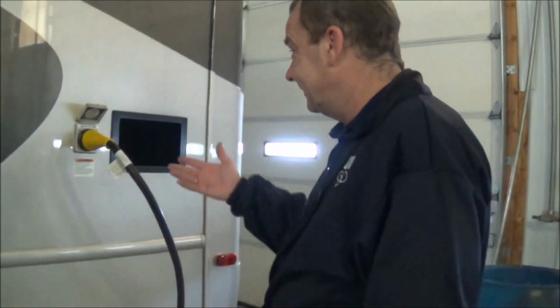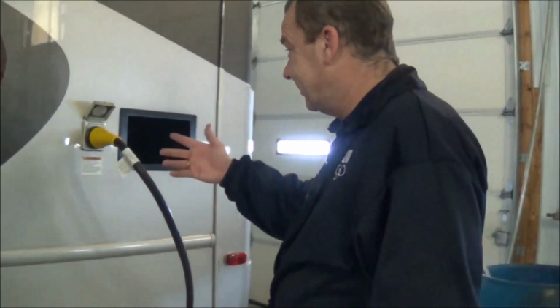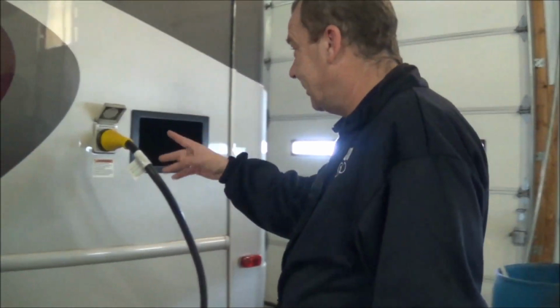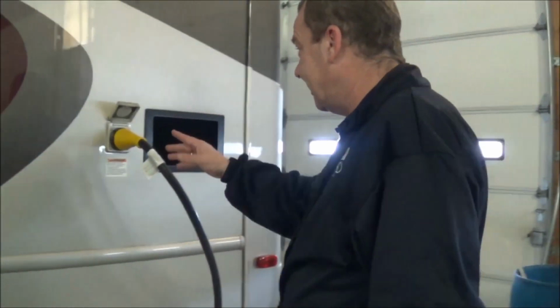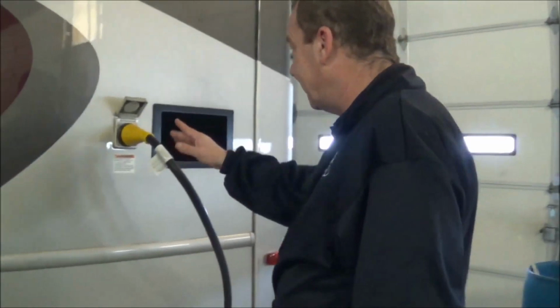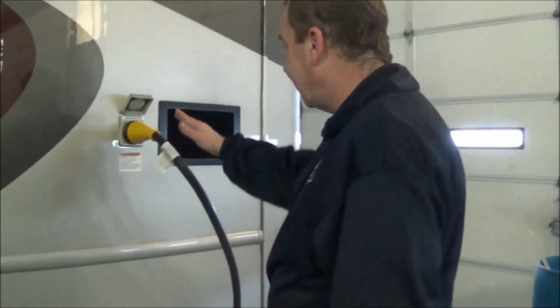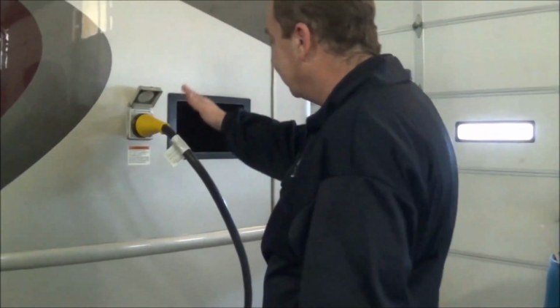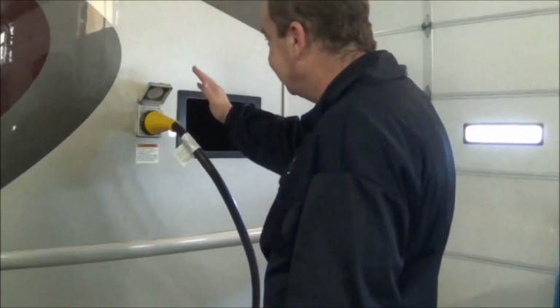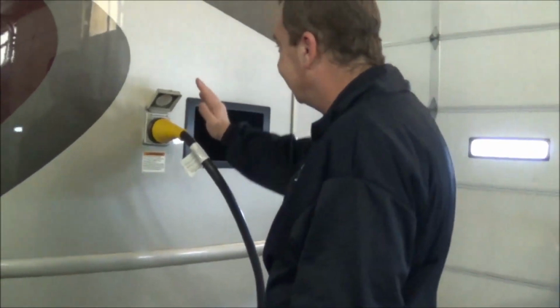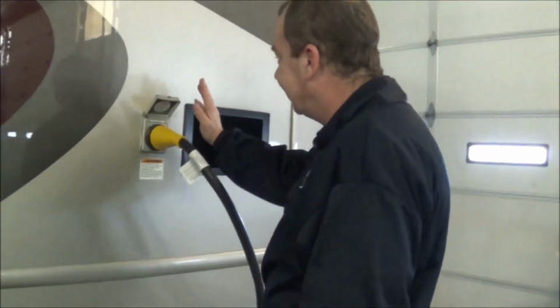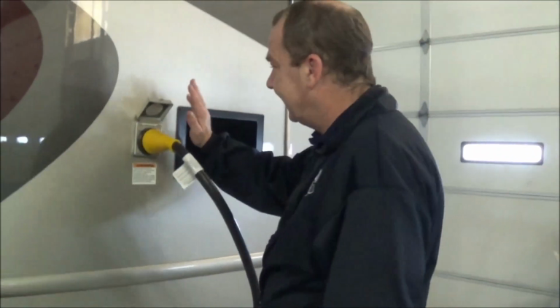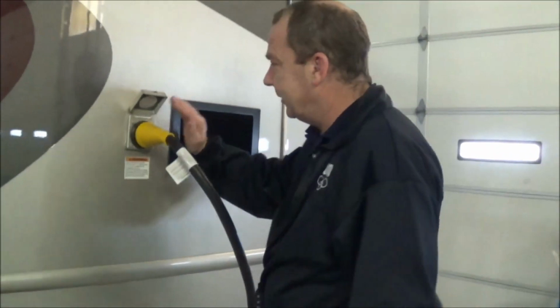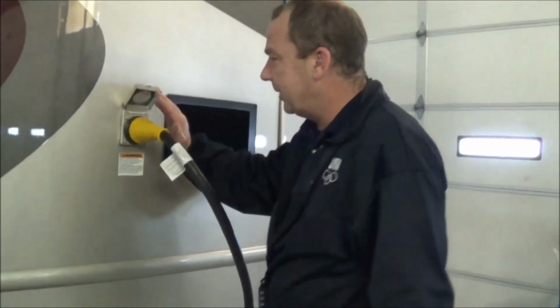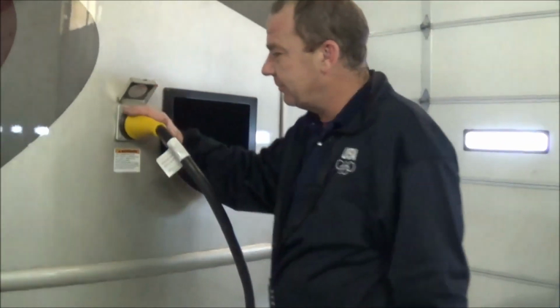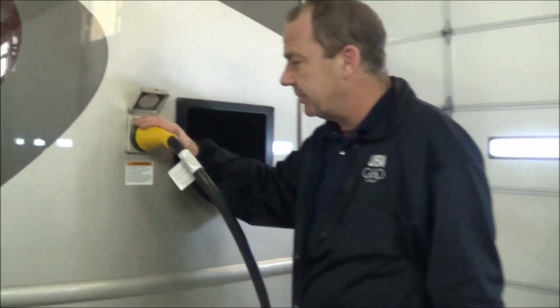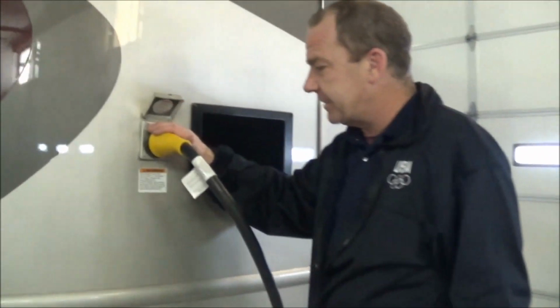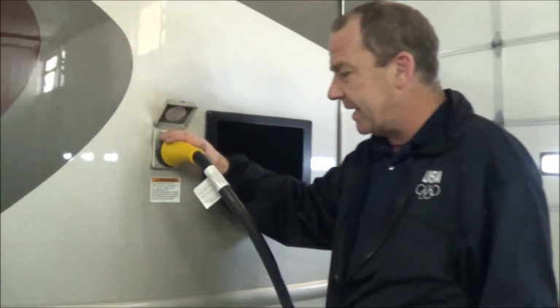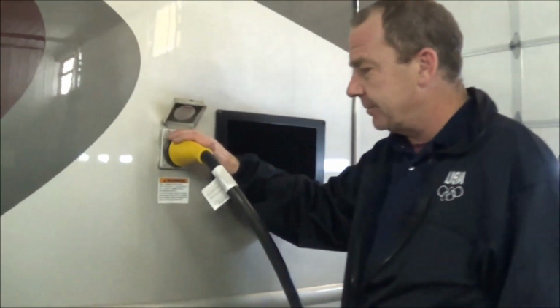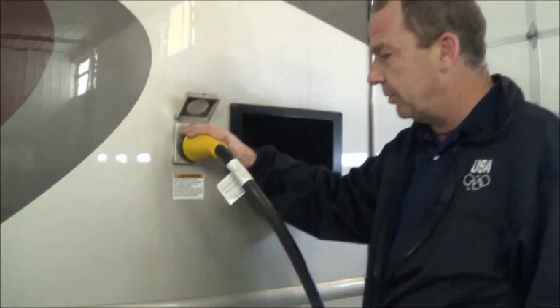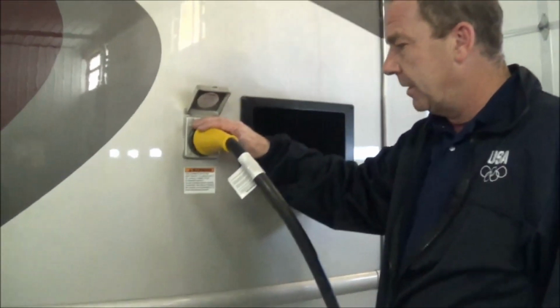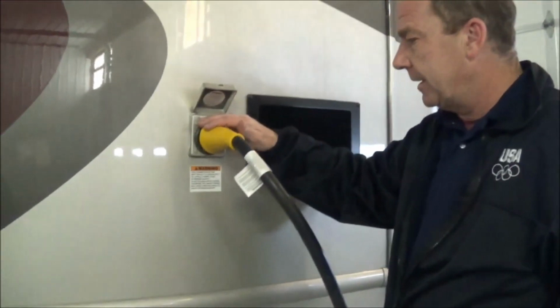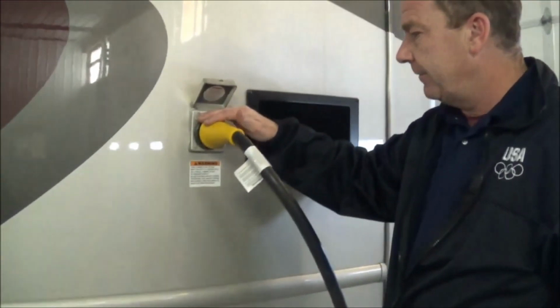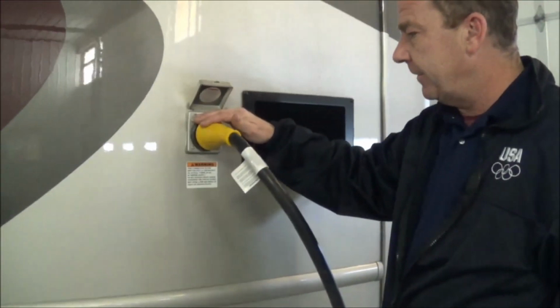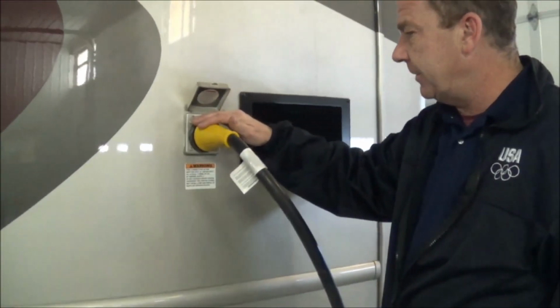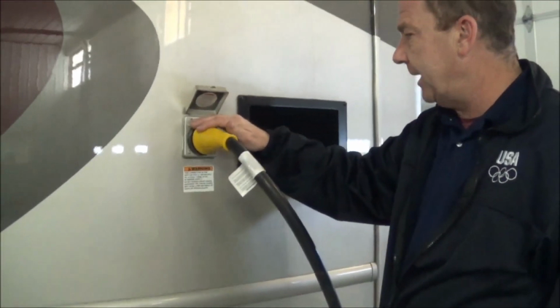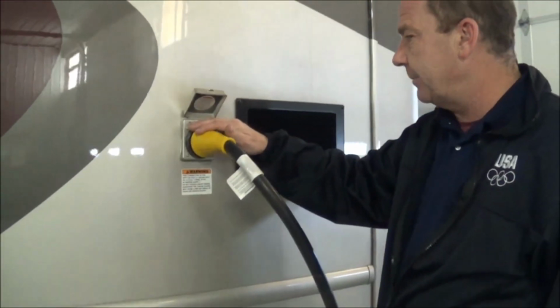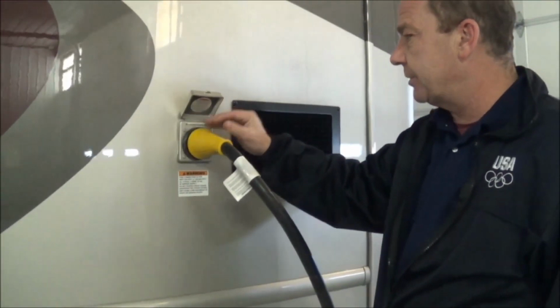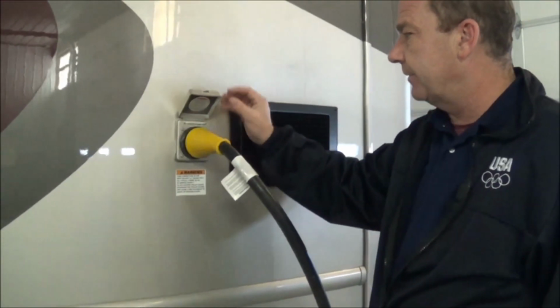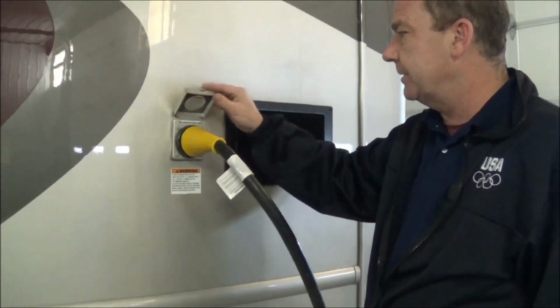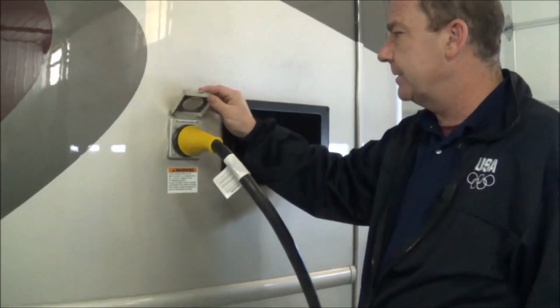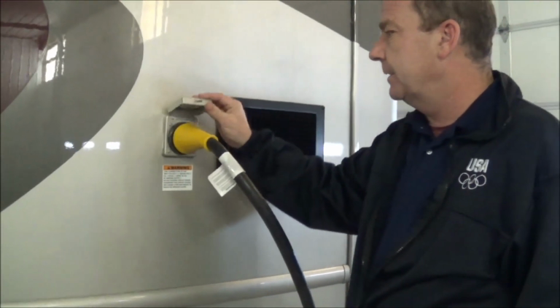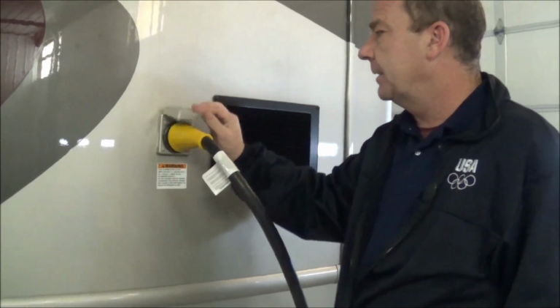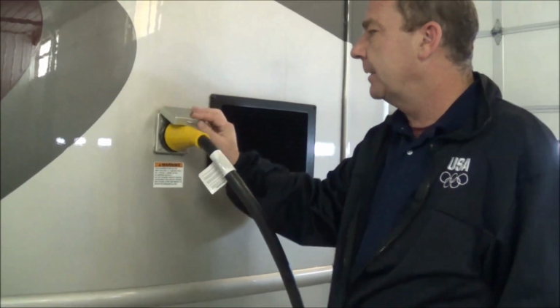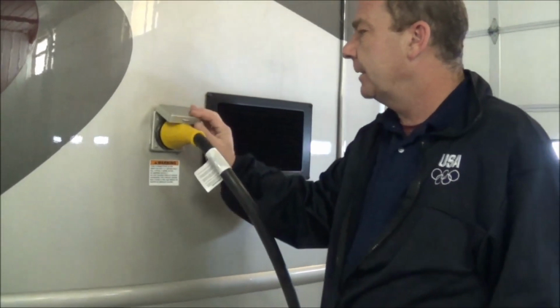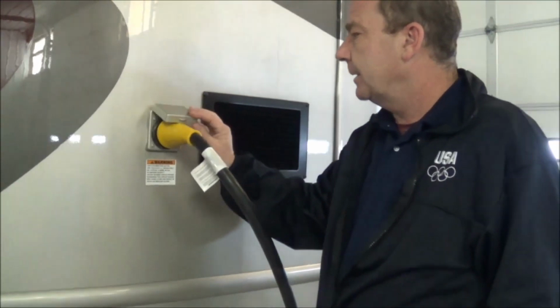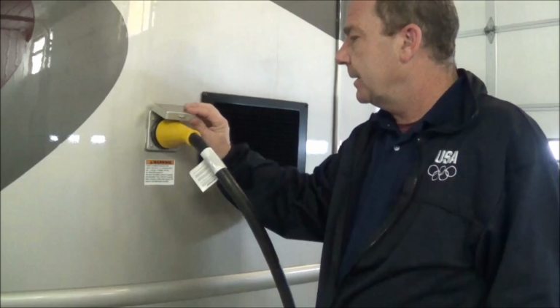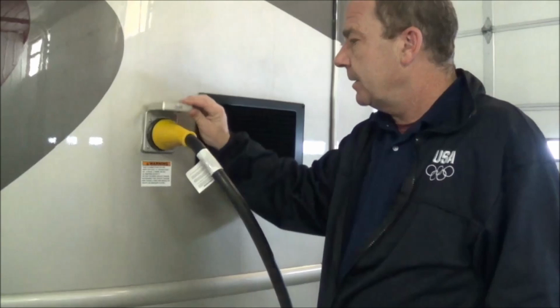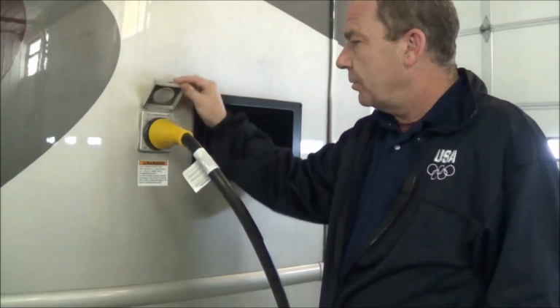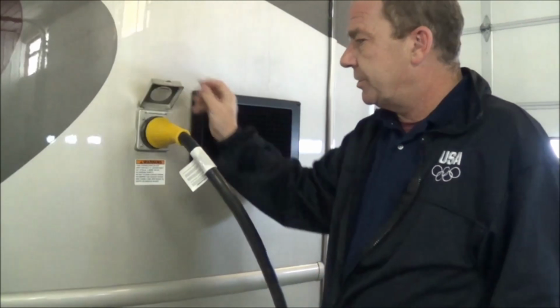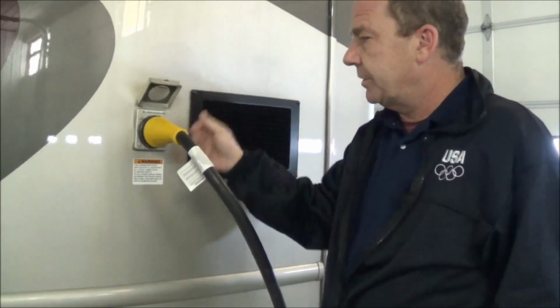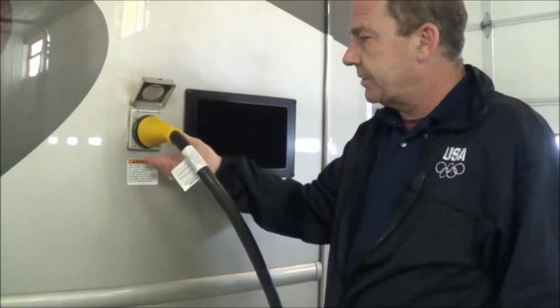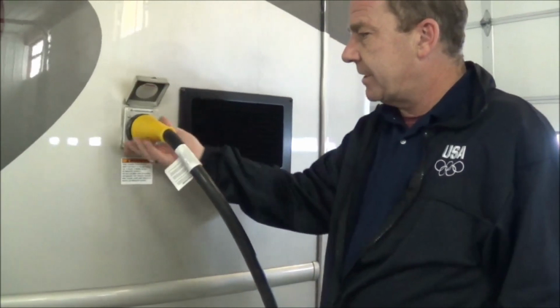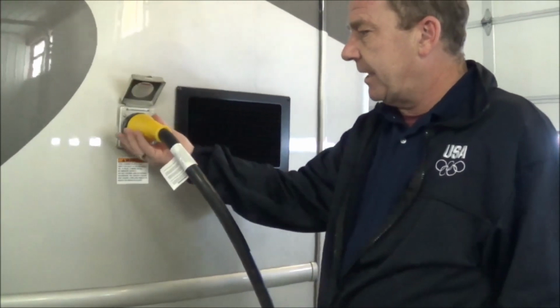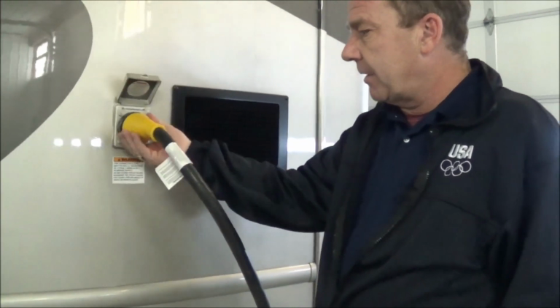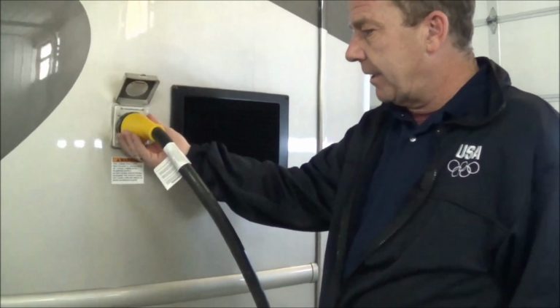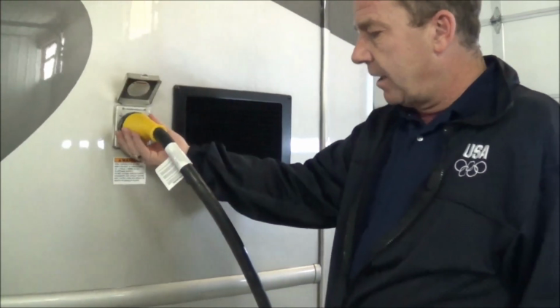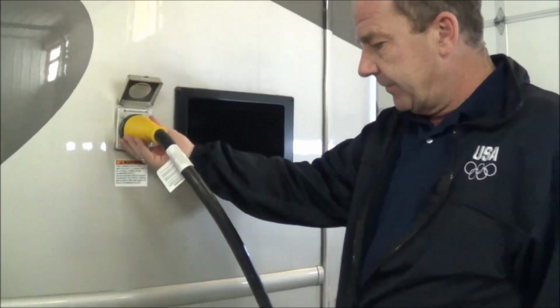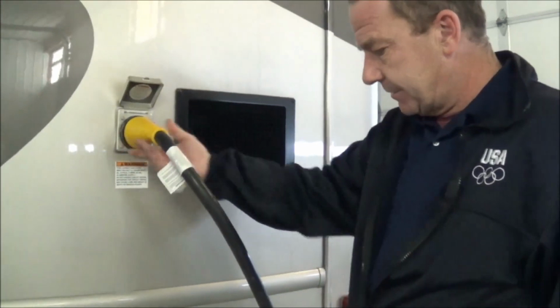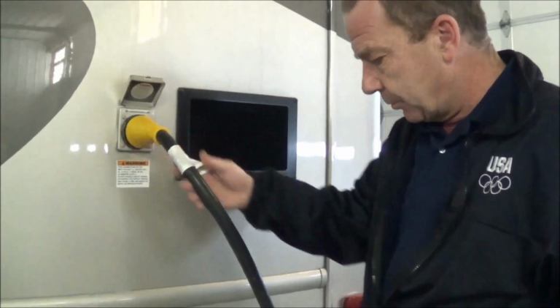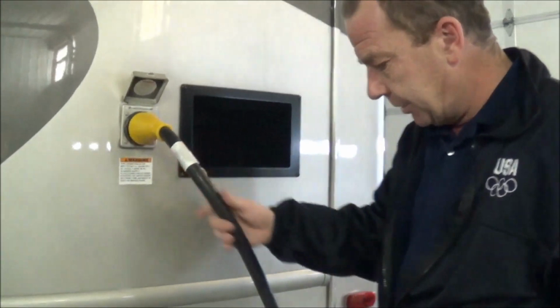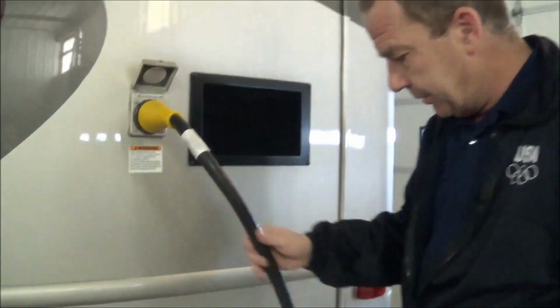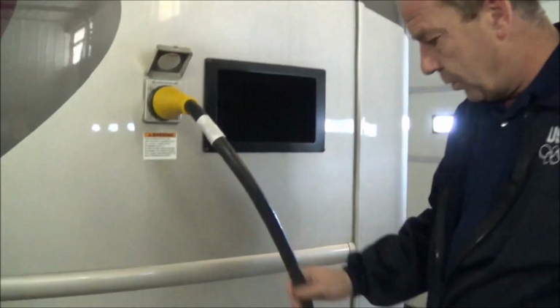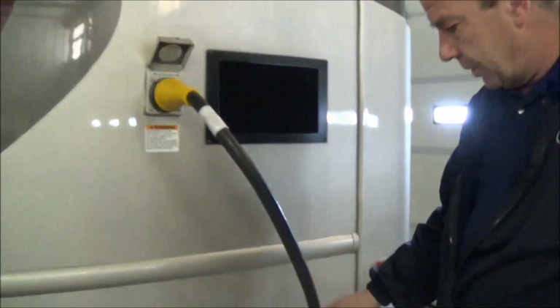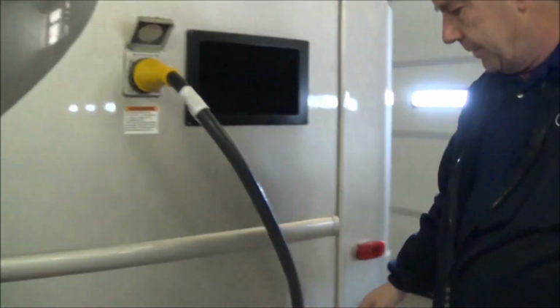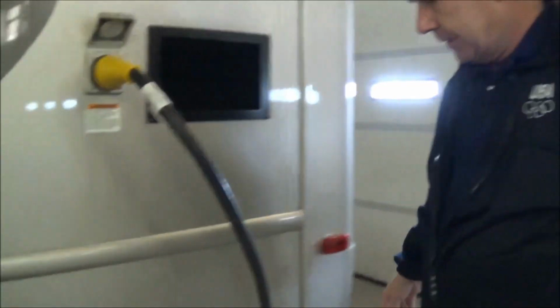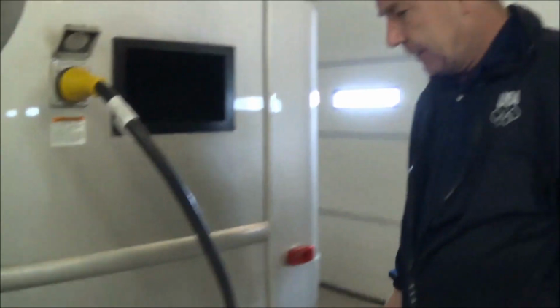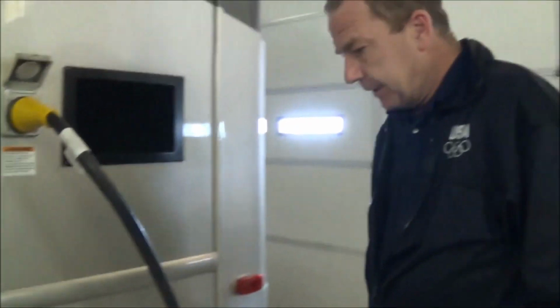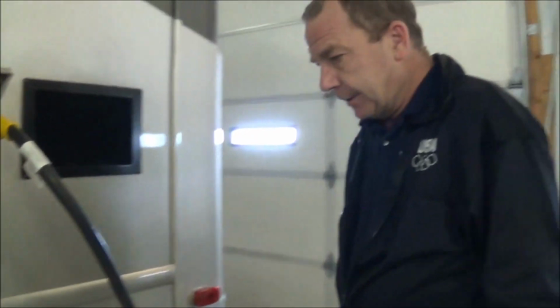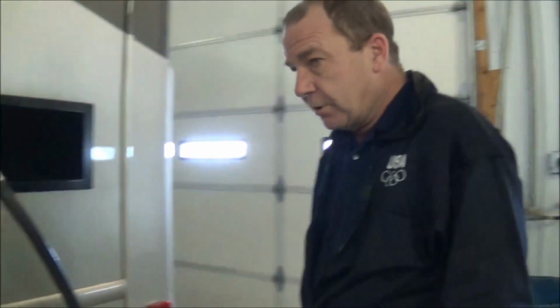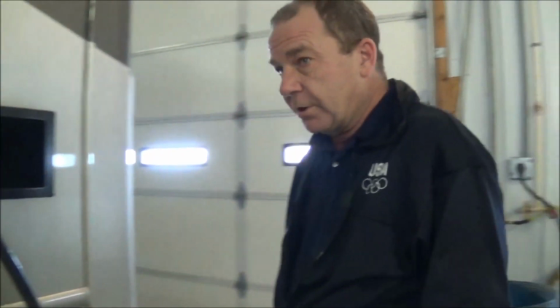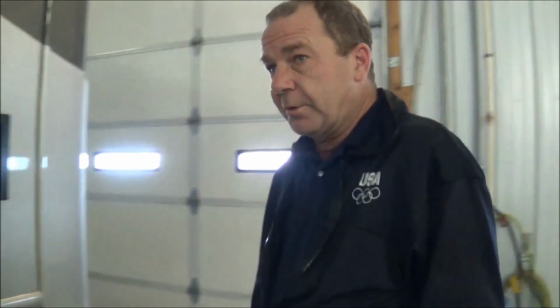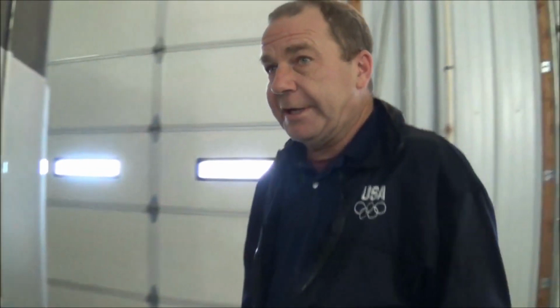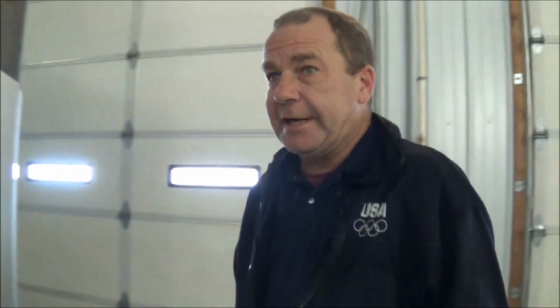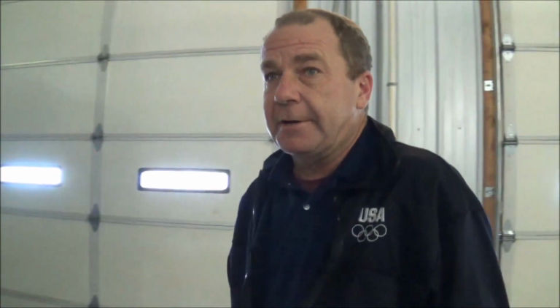Here you have your detachable 50-amp service, which you can just take right off. It's a marine cord.